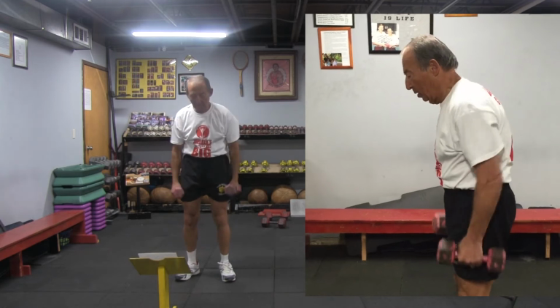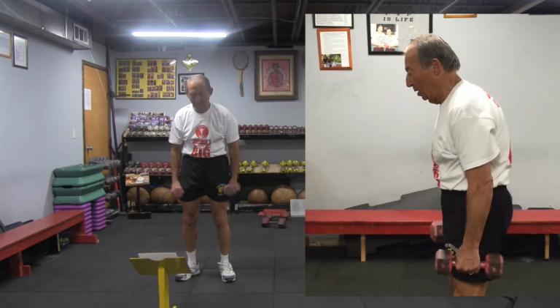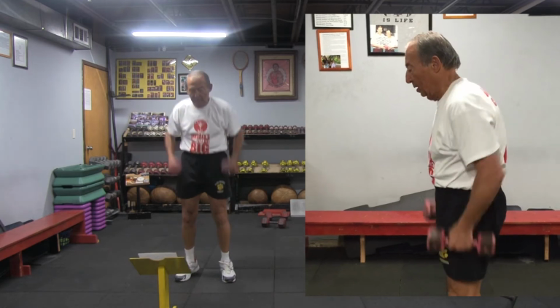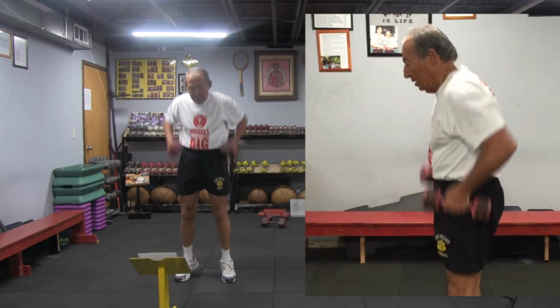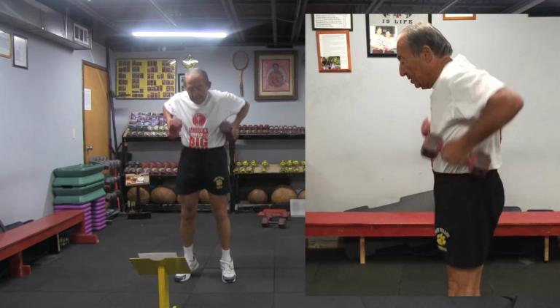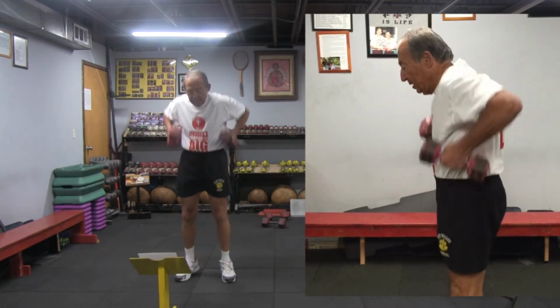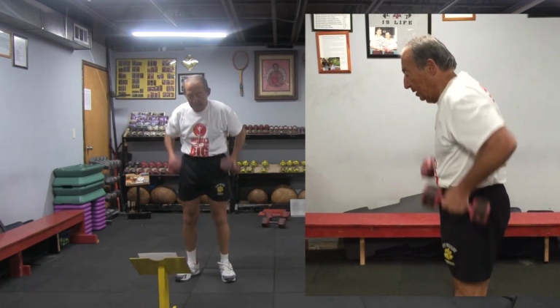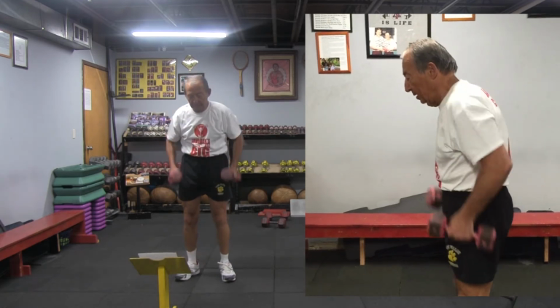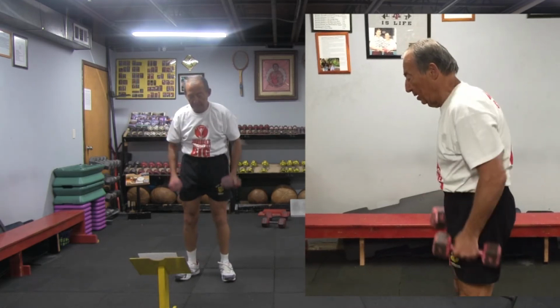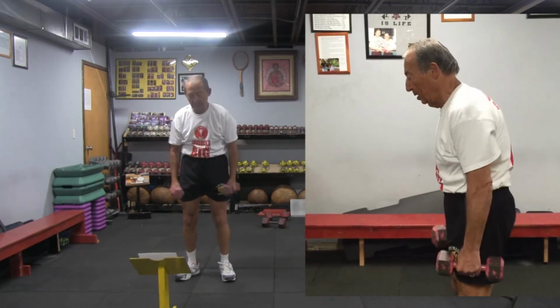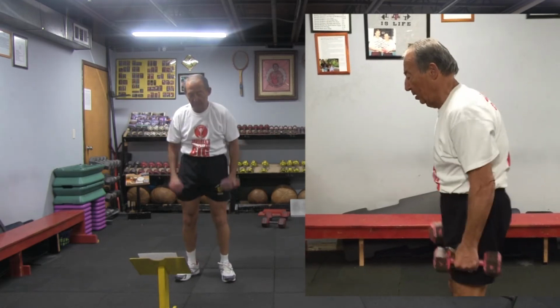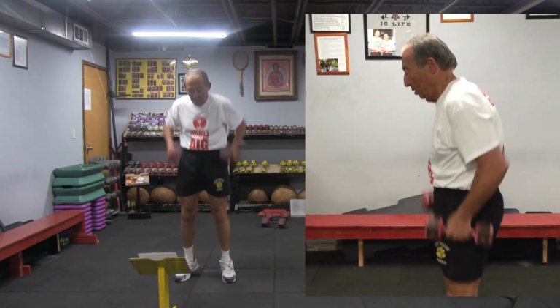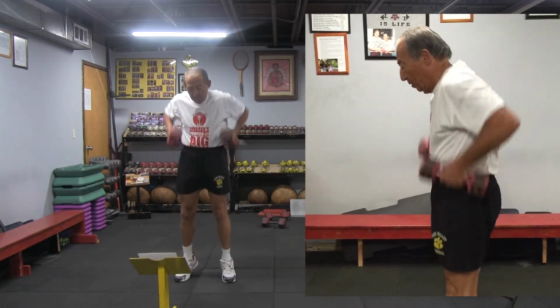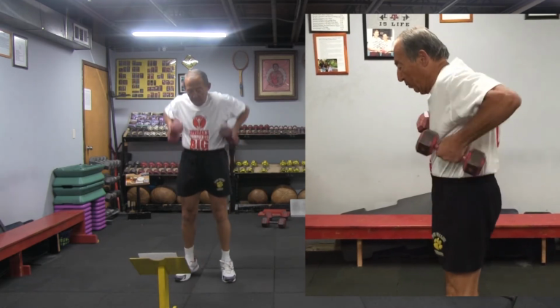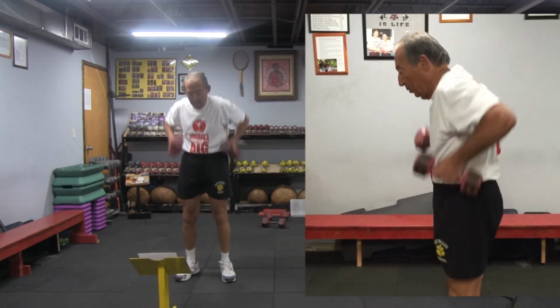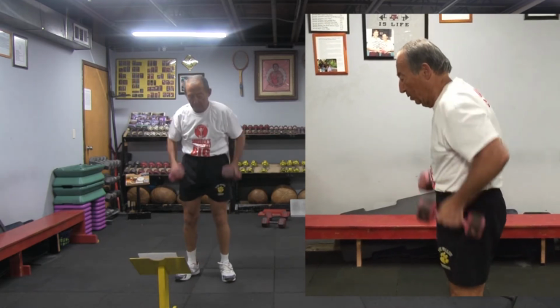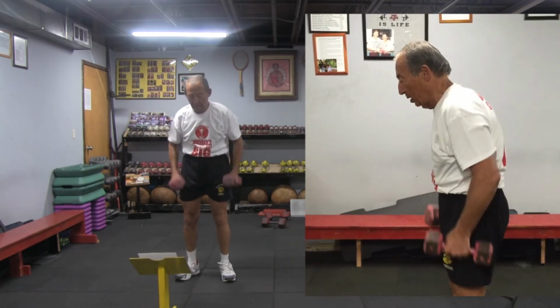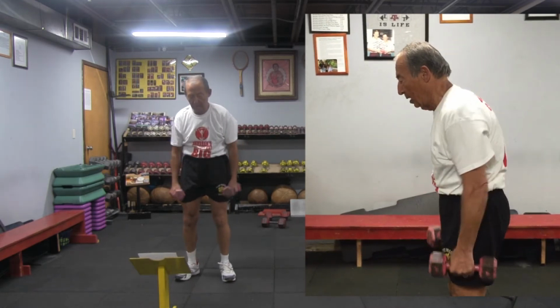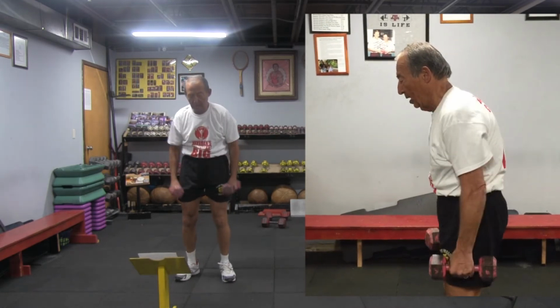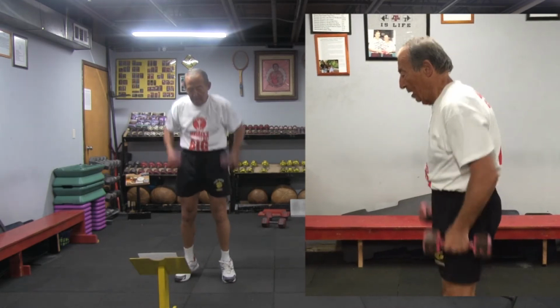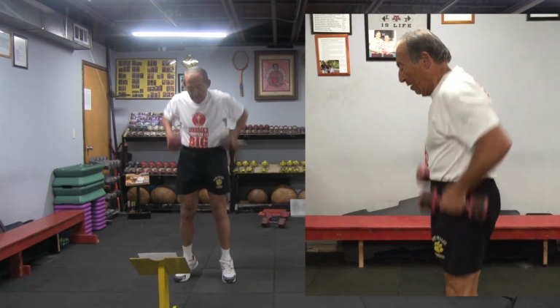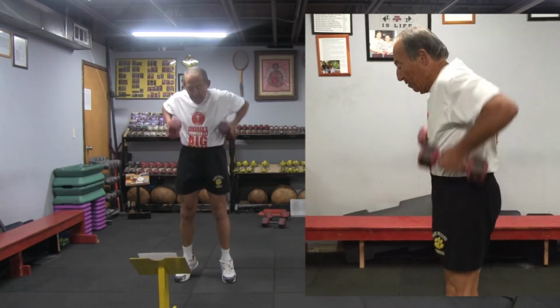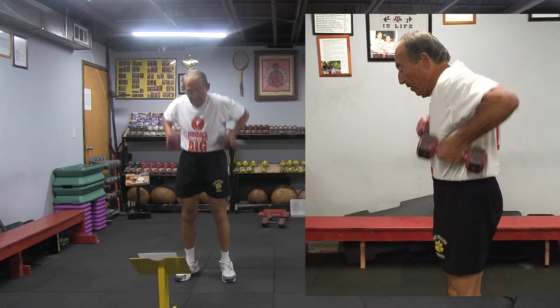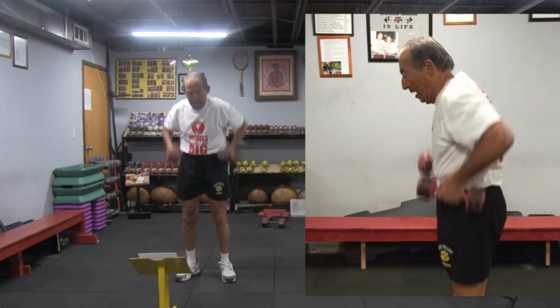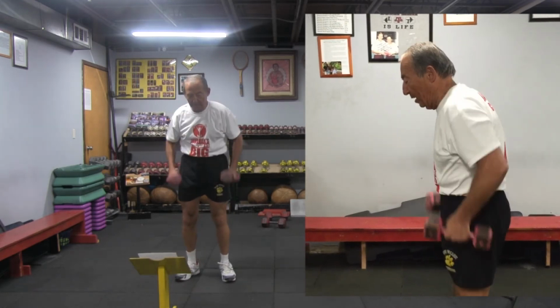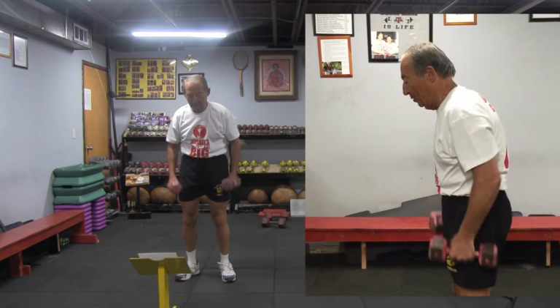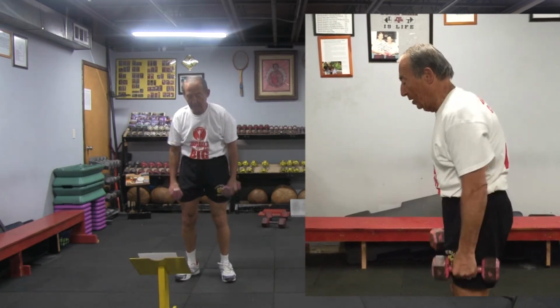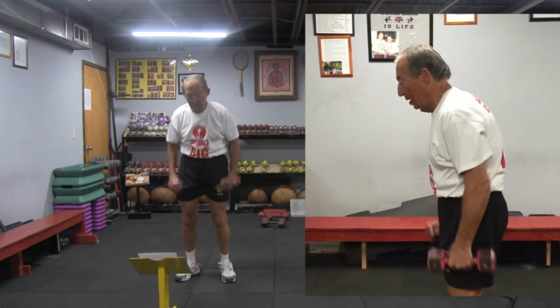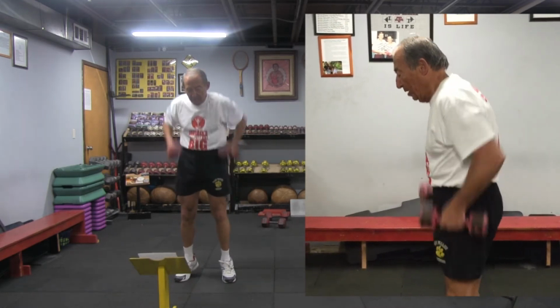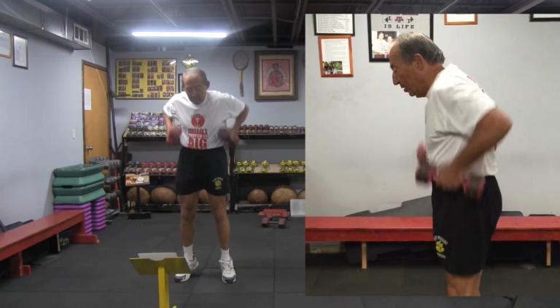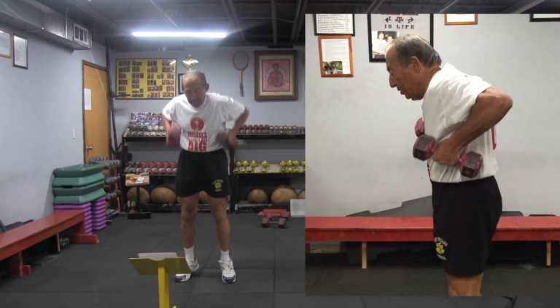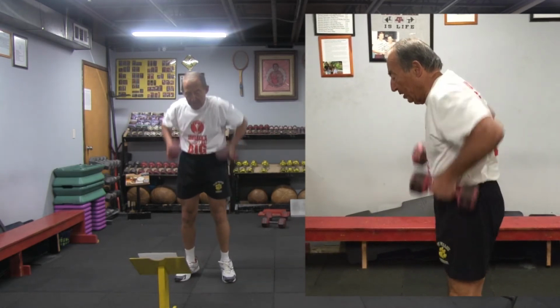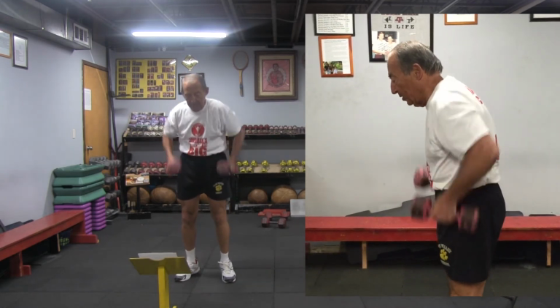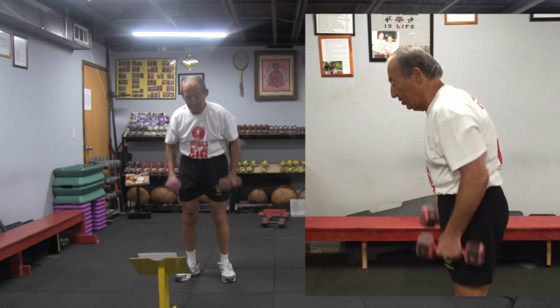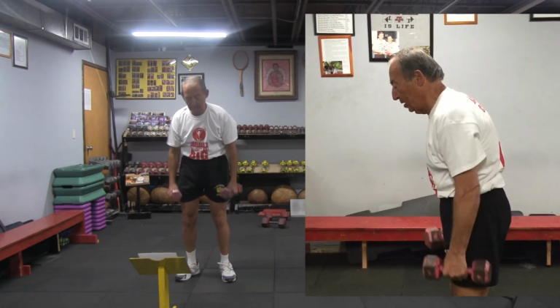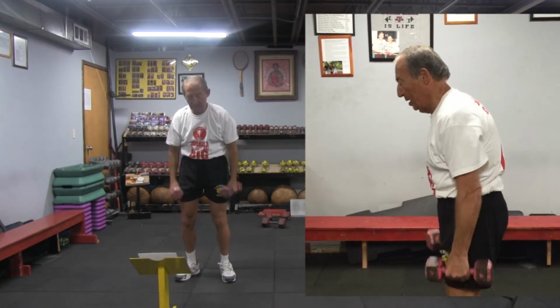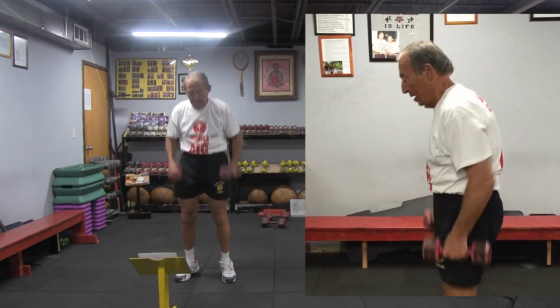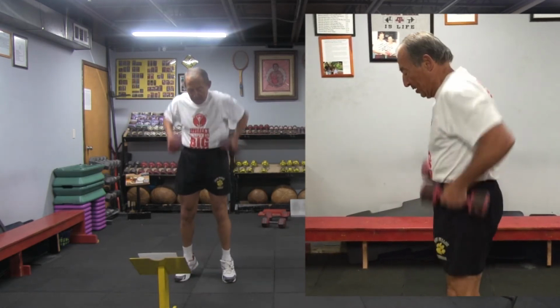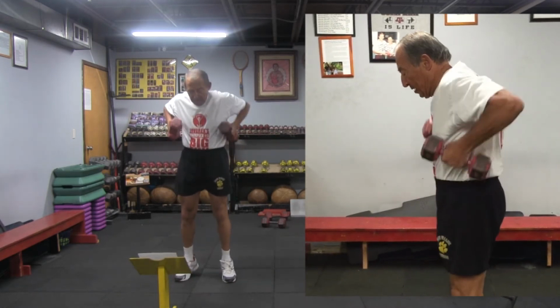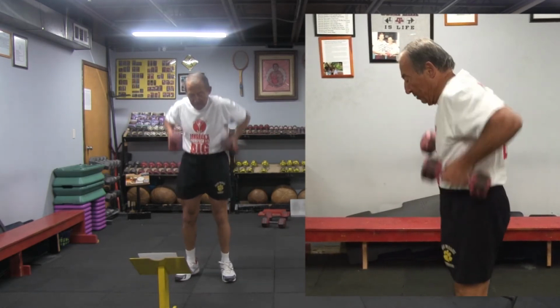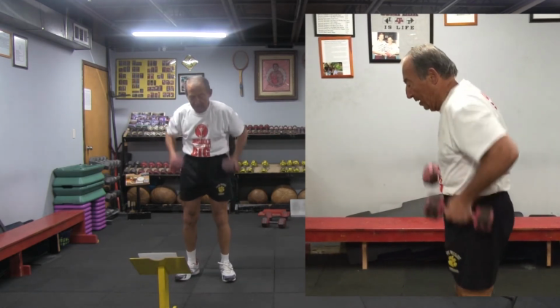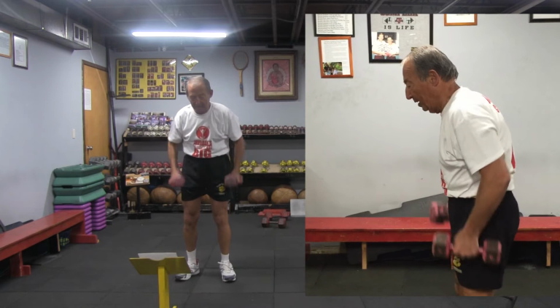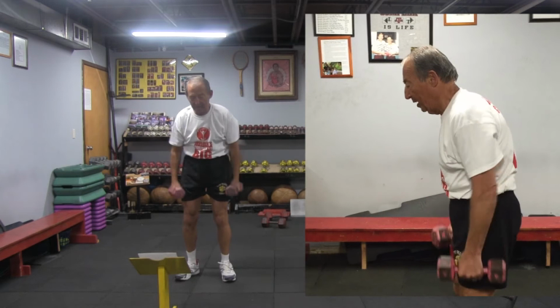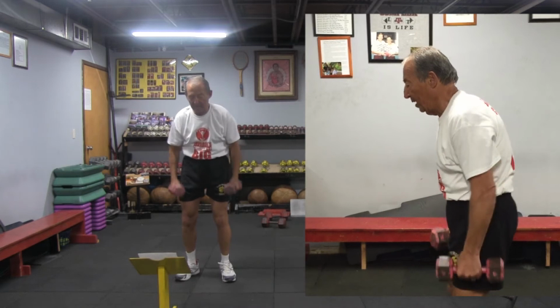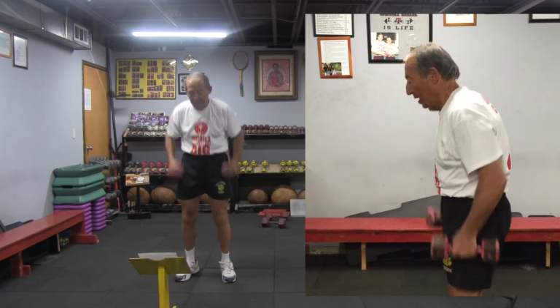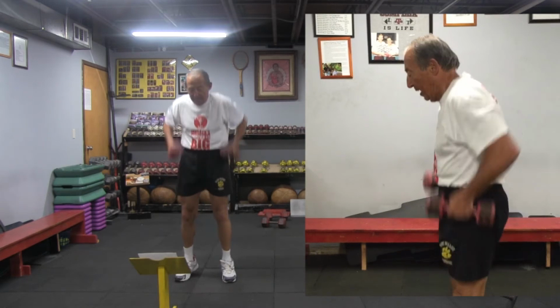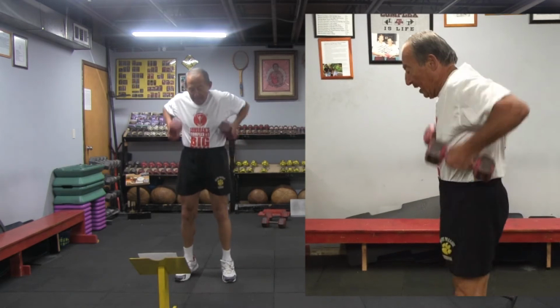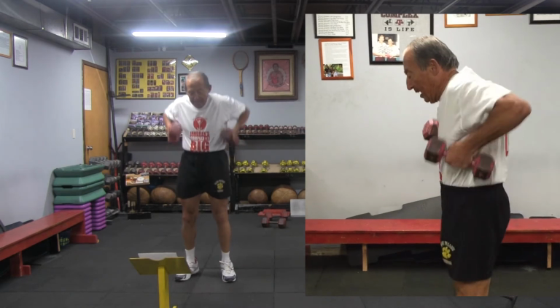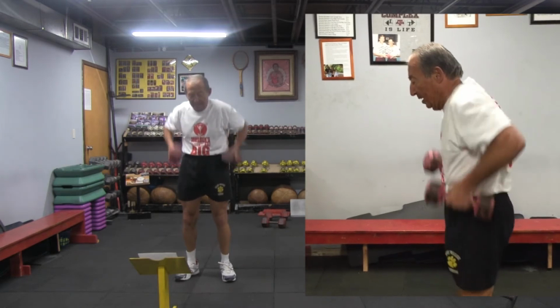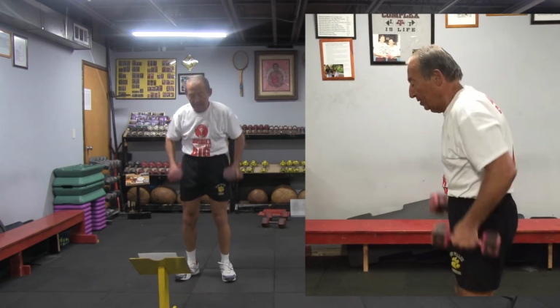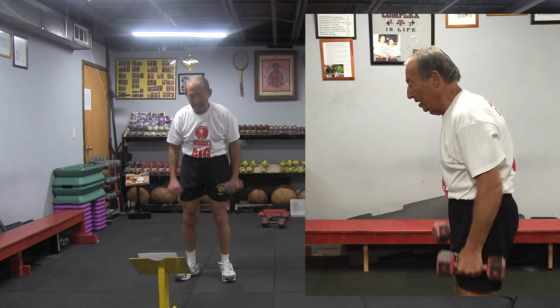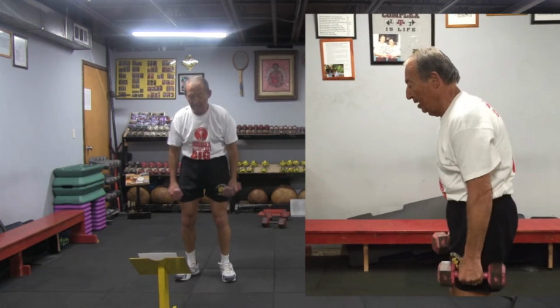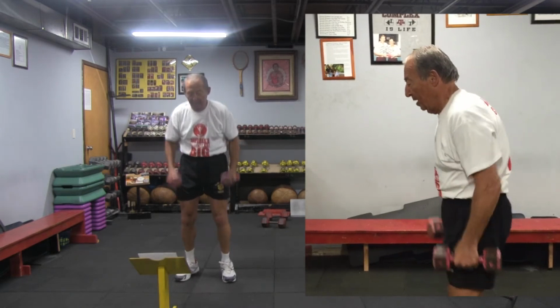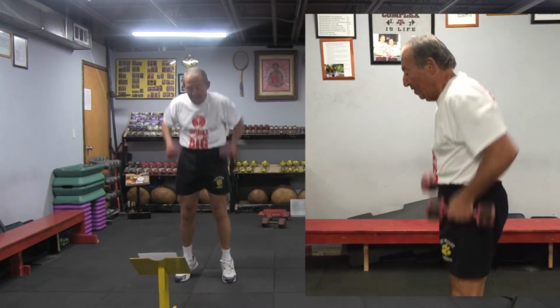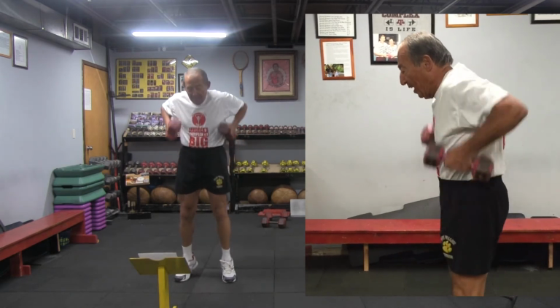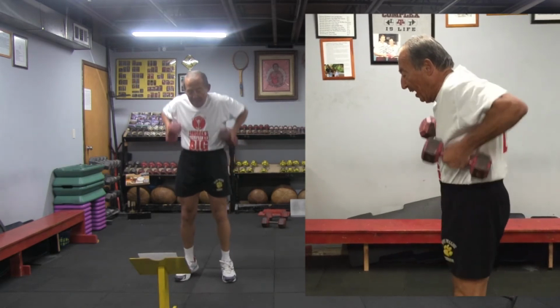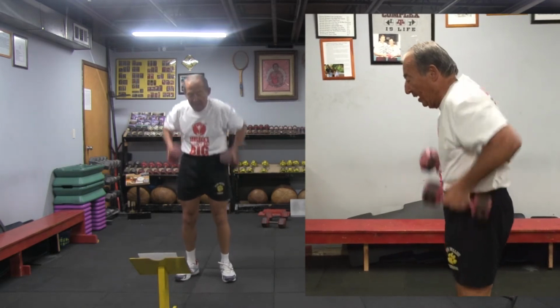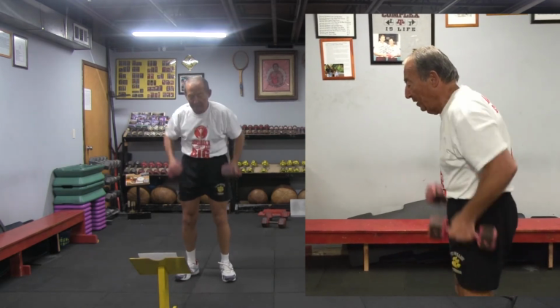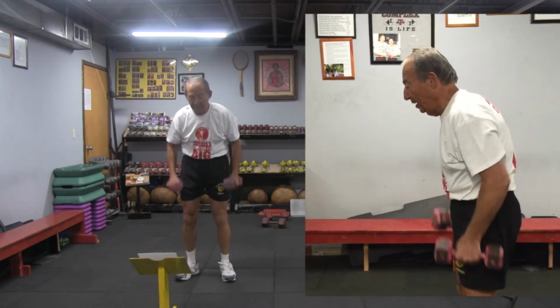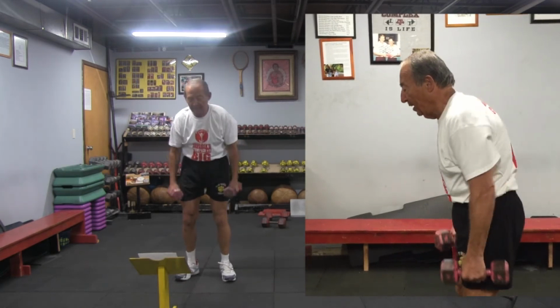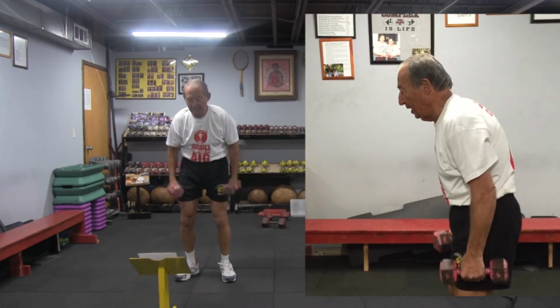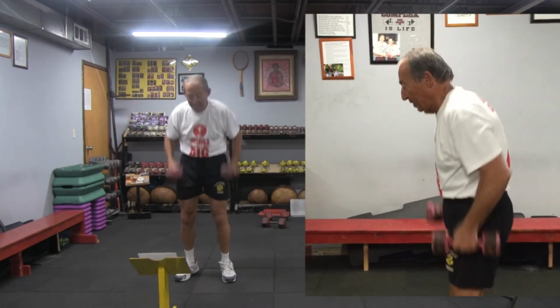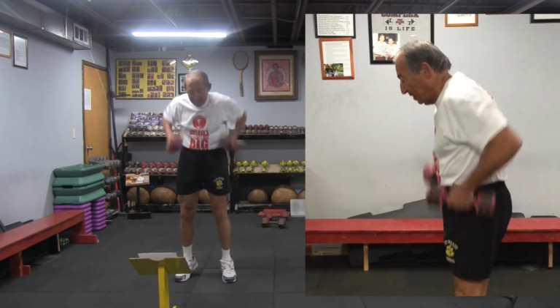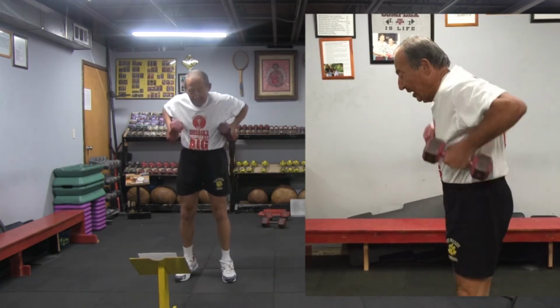Straight knee raise to armpit — performing ten repetitions, counting three, four, five, six, seven, eight, nine, and ten.